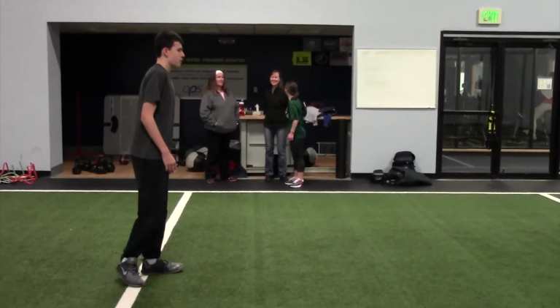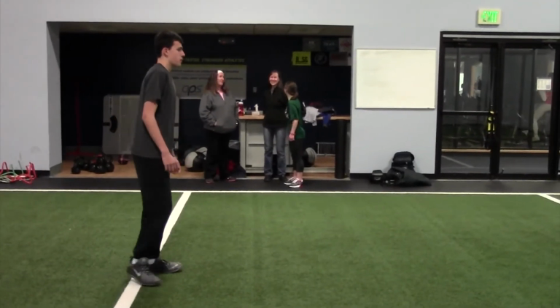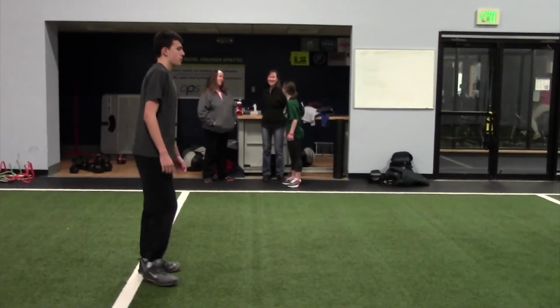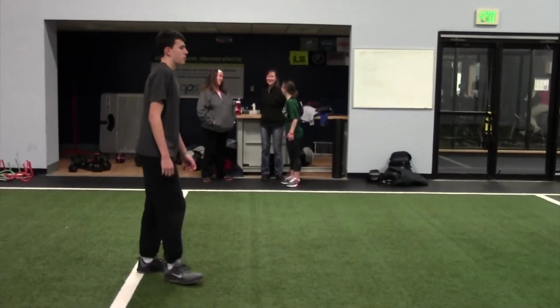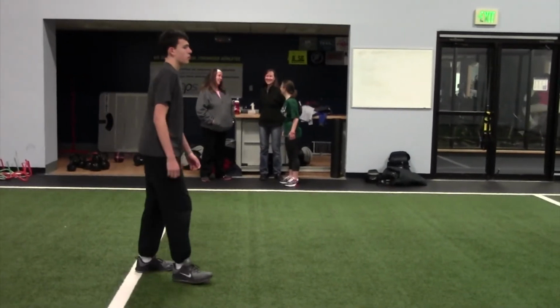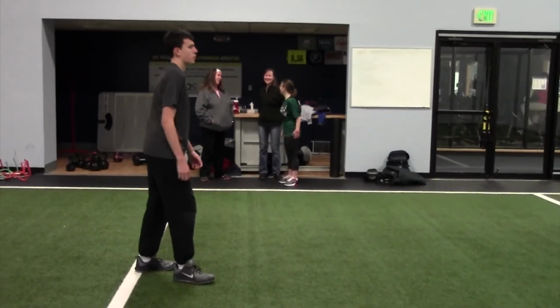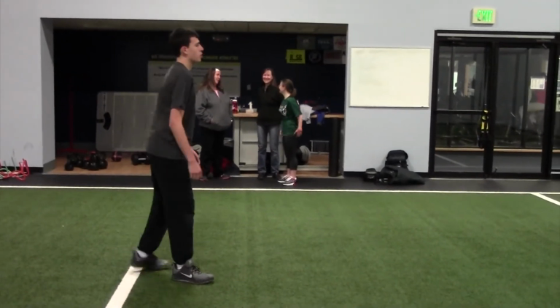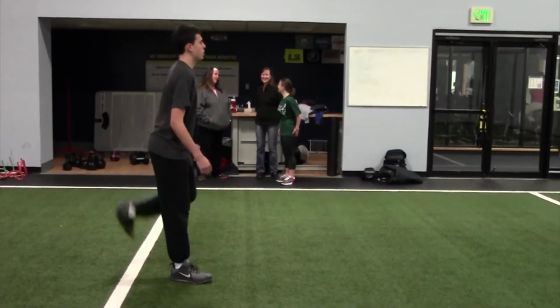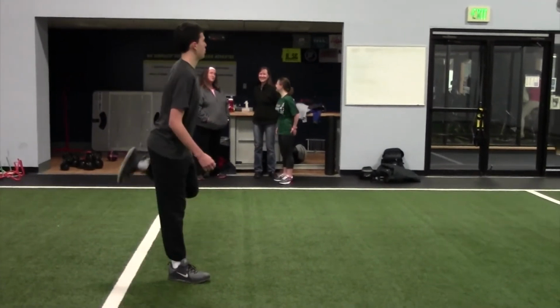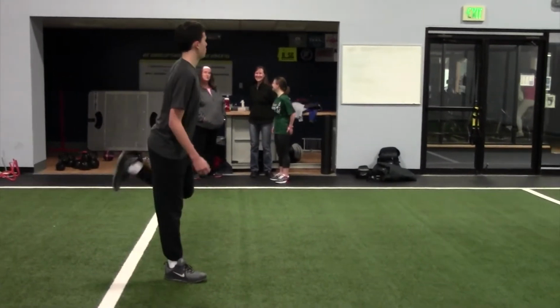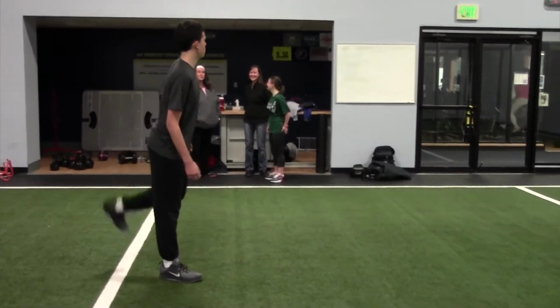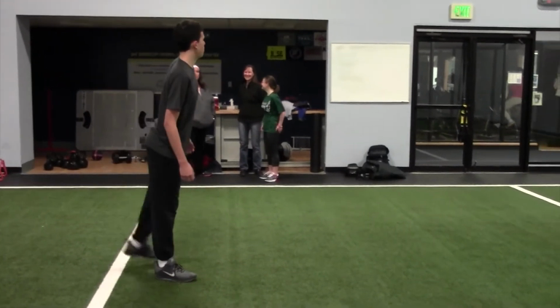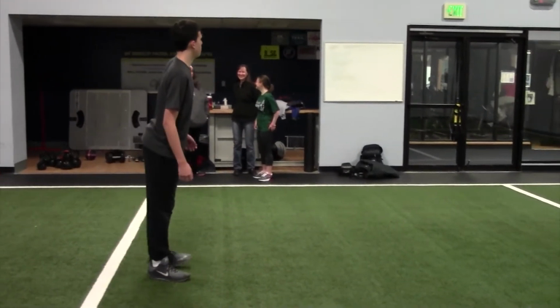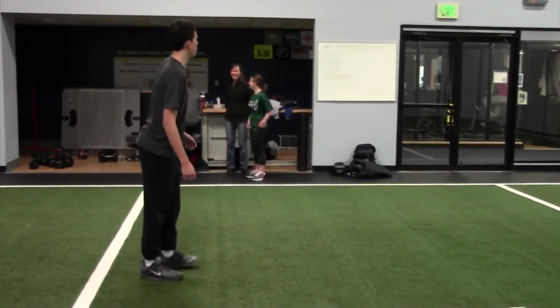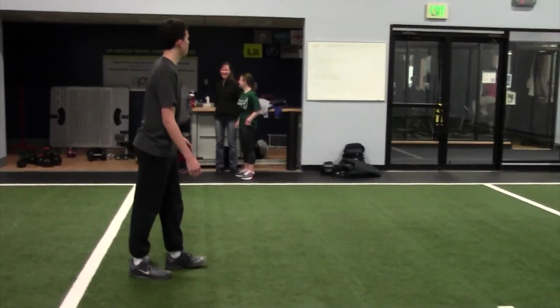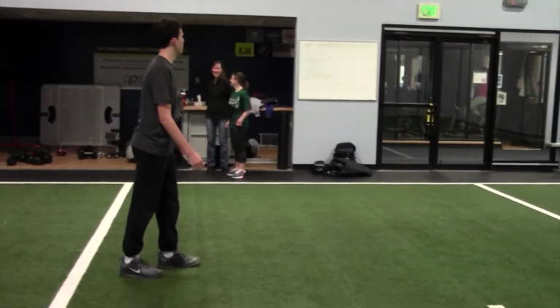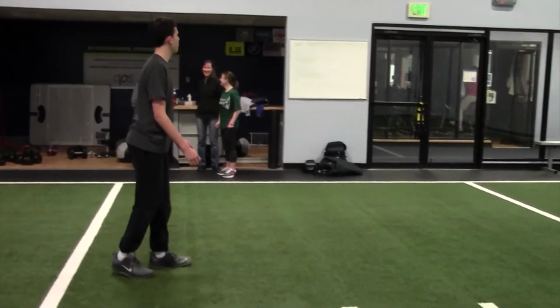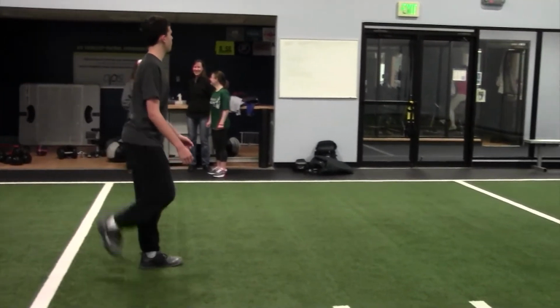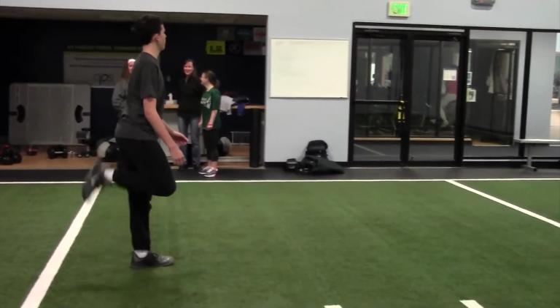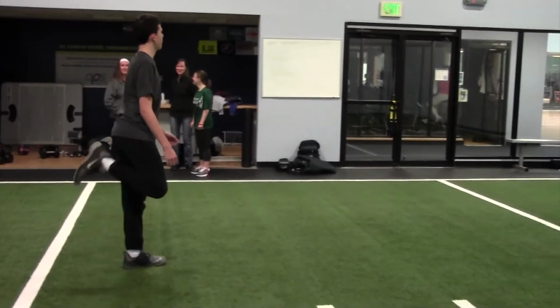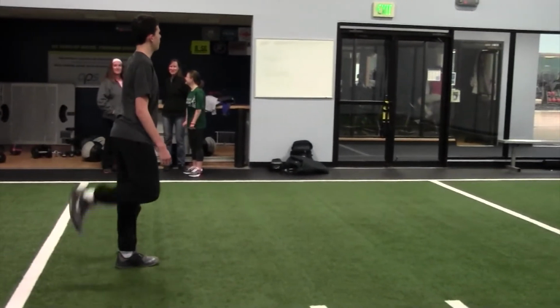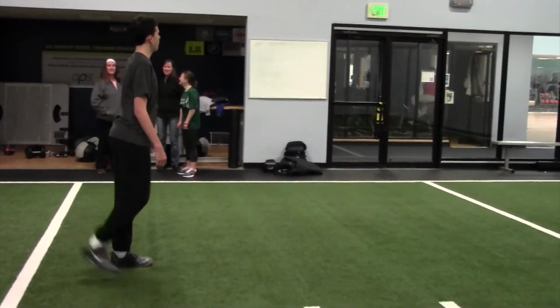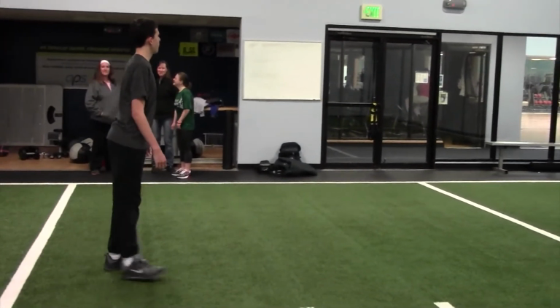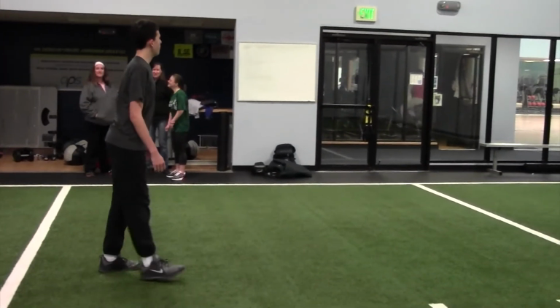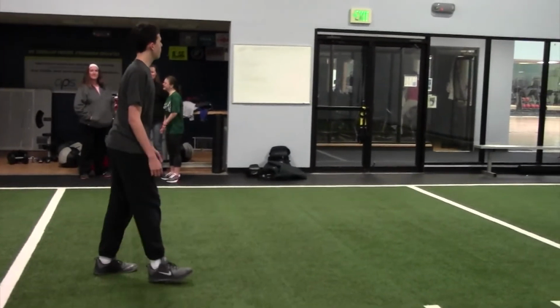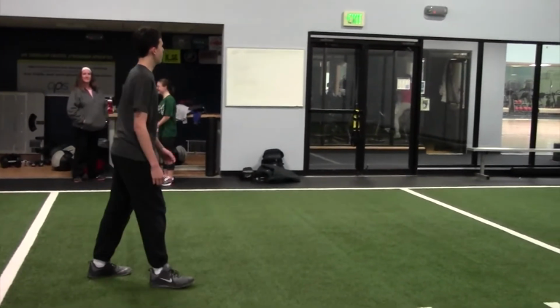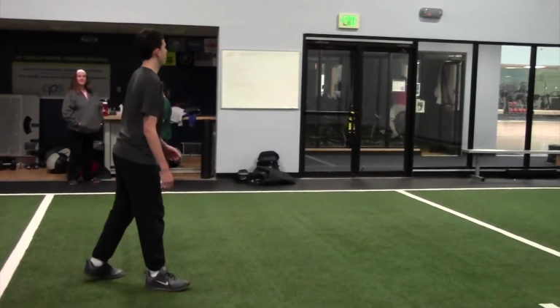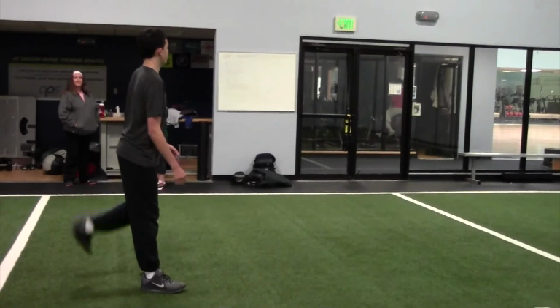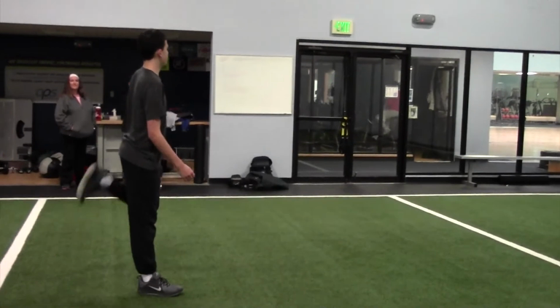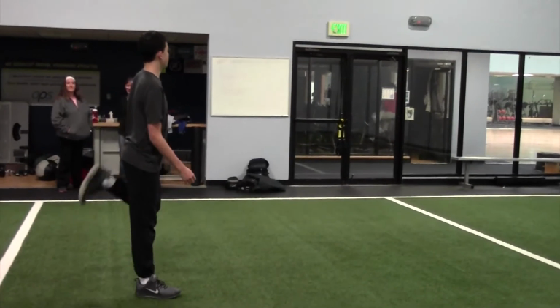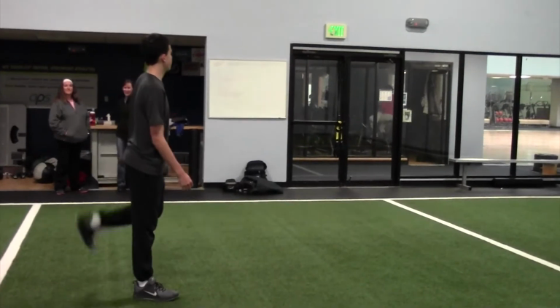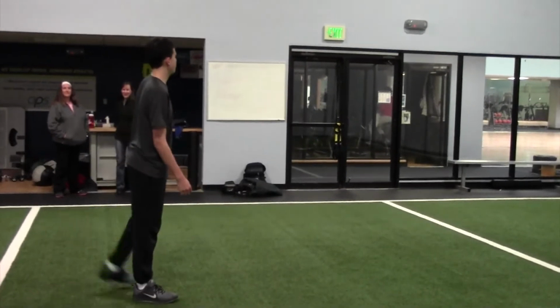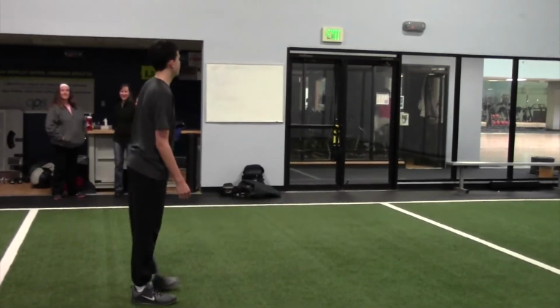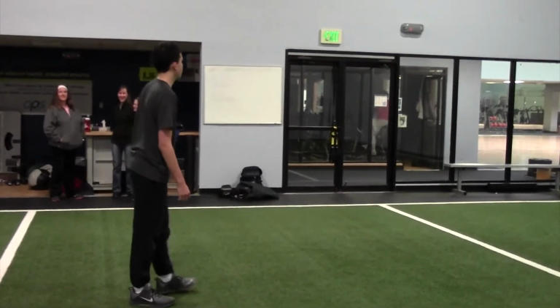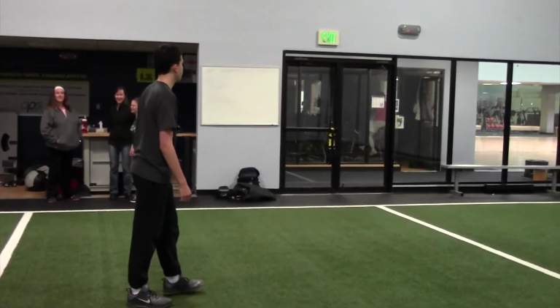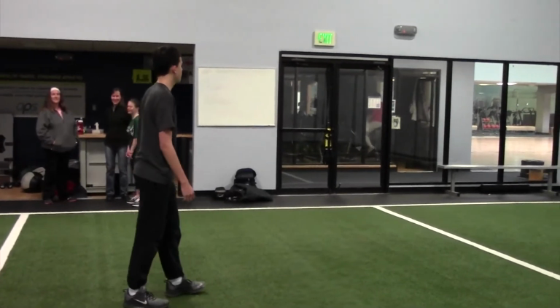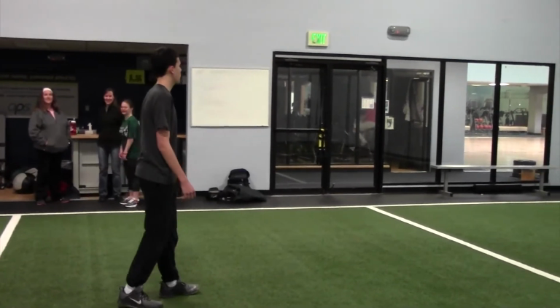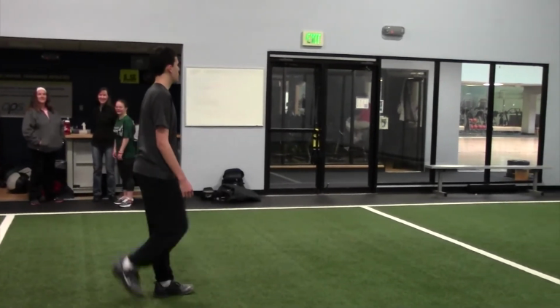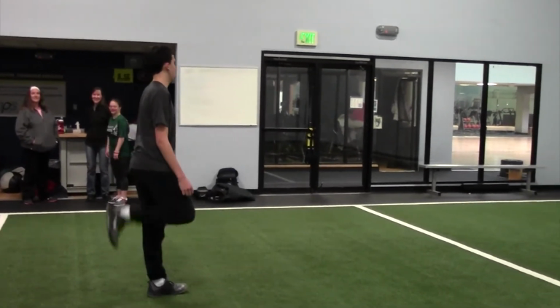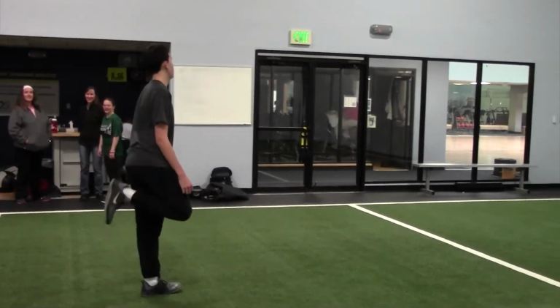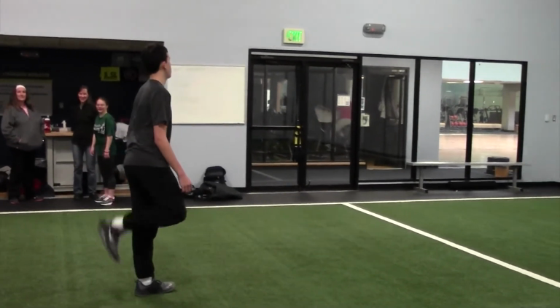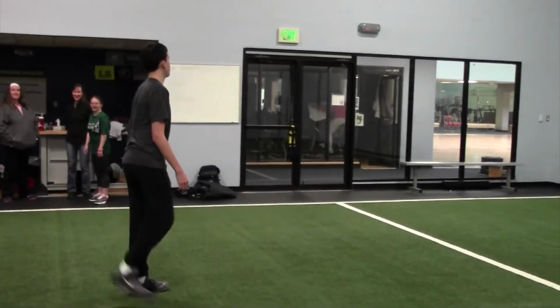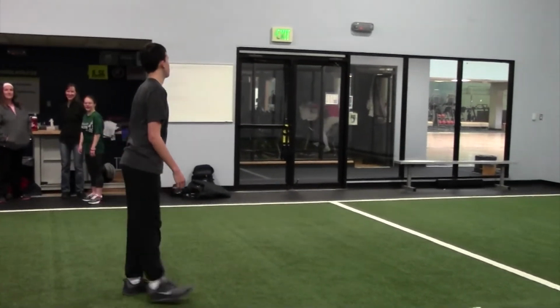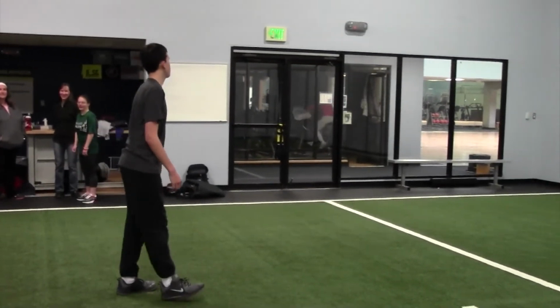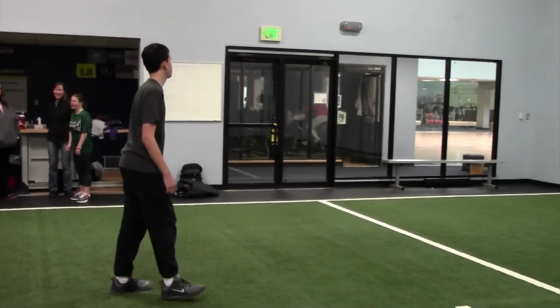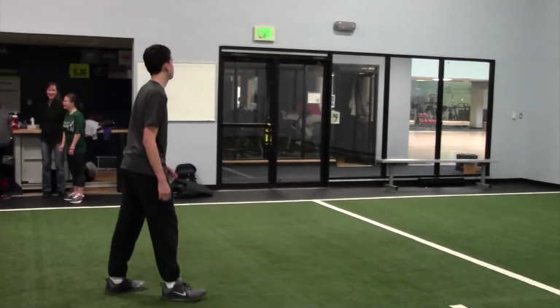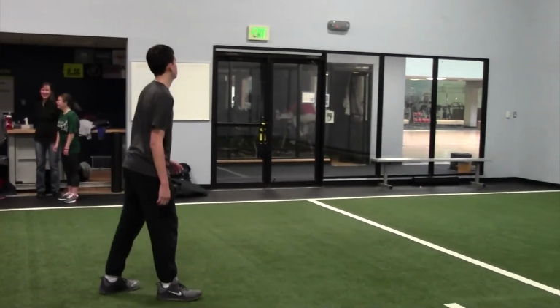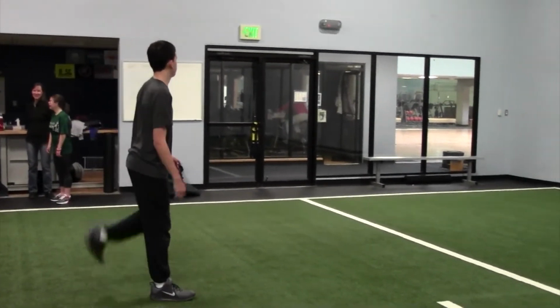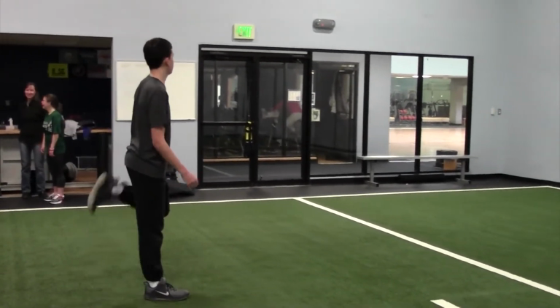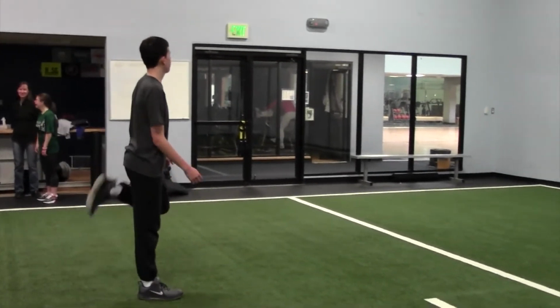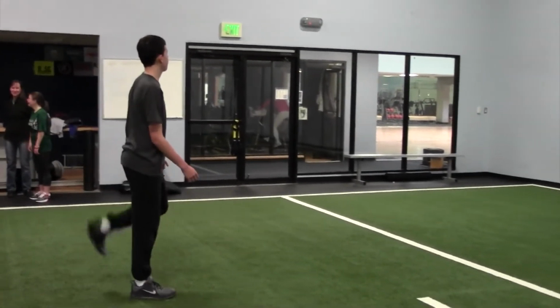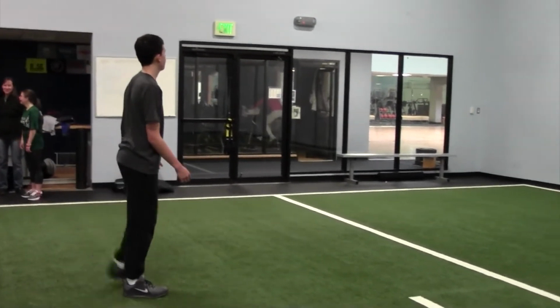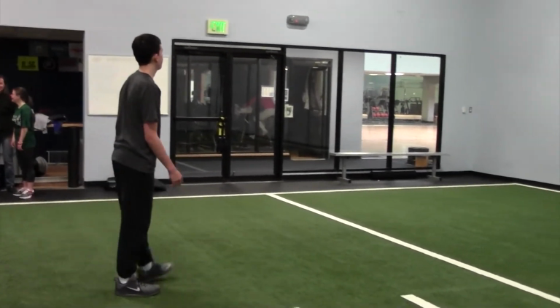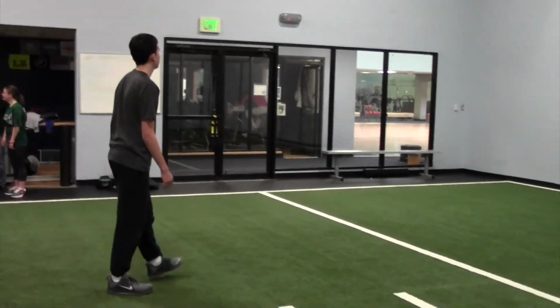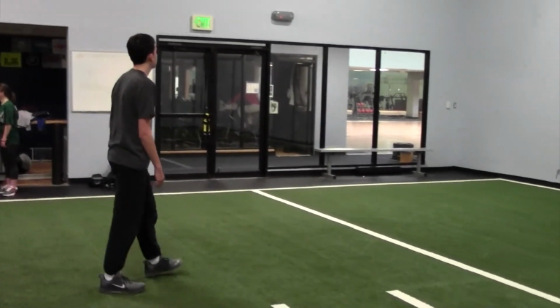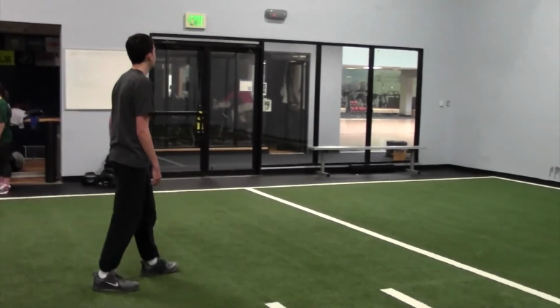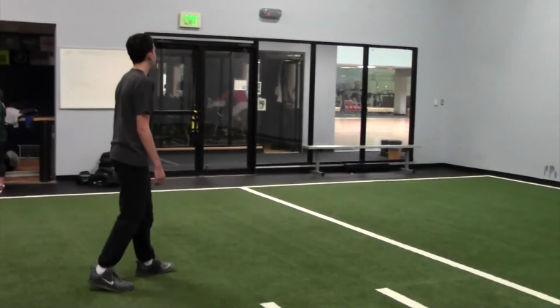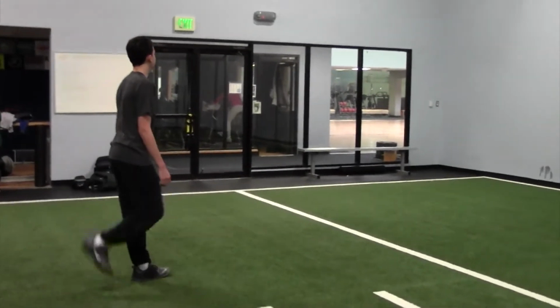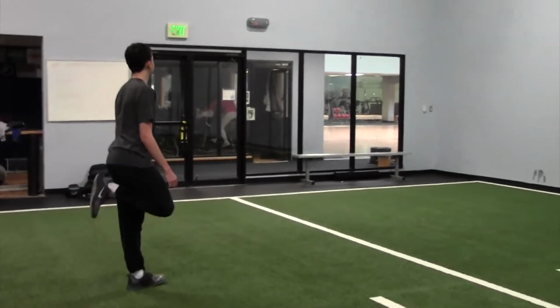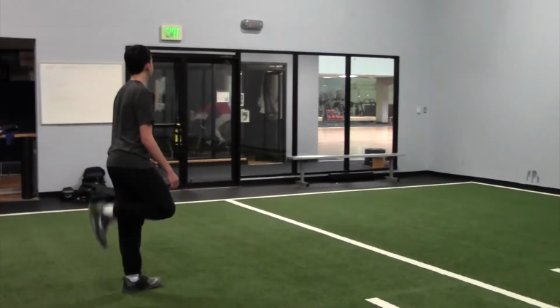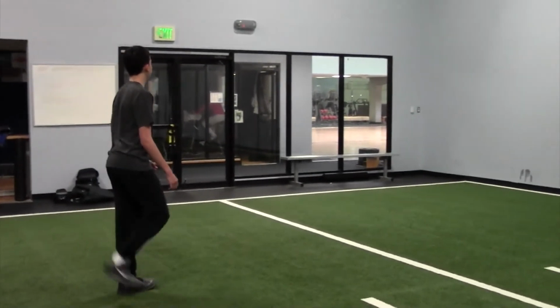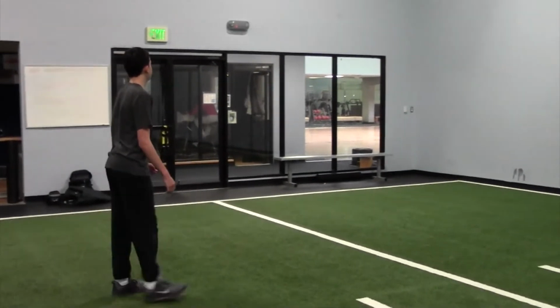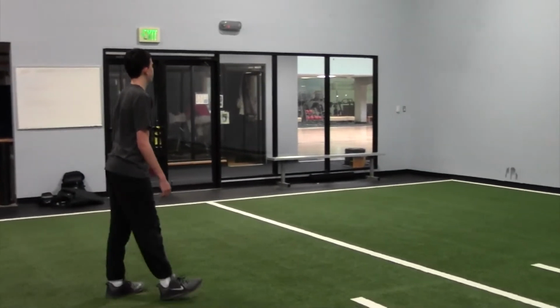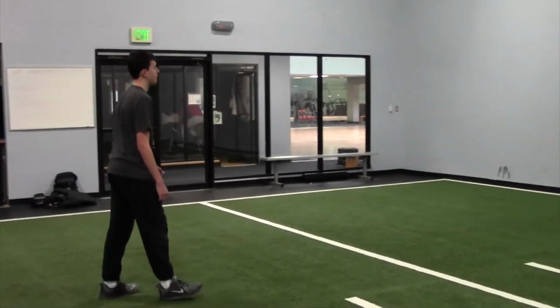Making sure to lift up that foot and kick your booty. You can do these fast or slow.